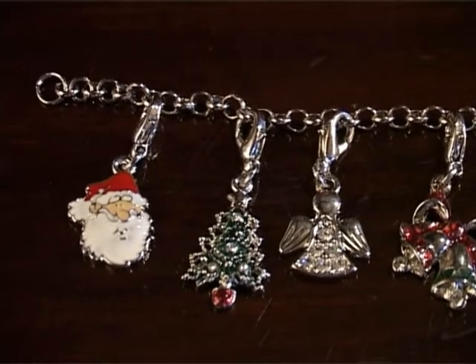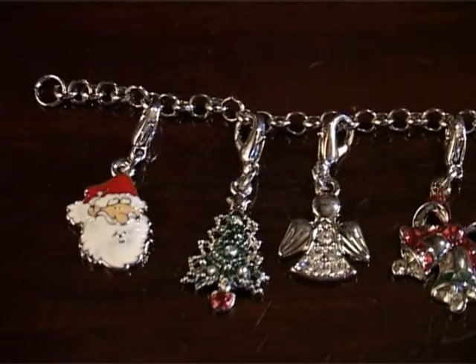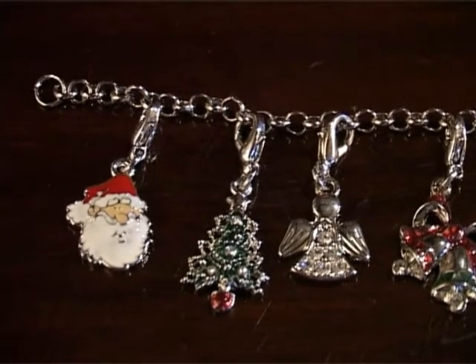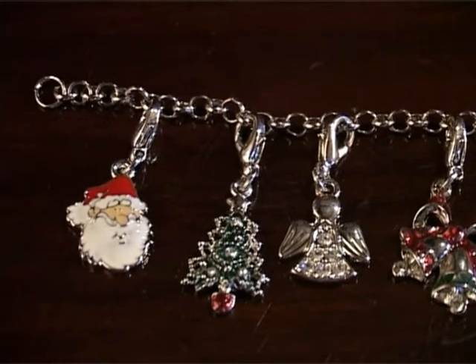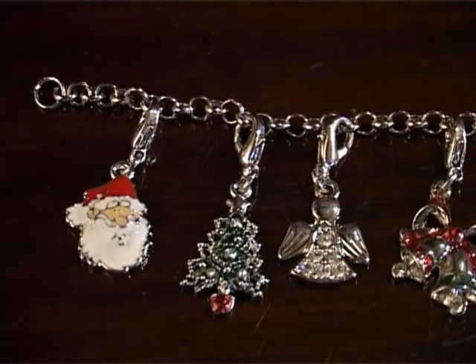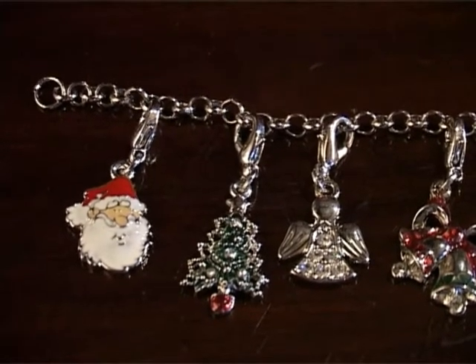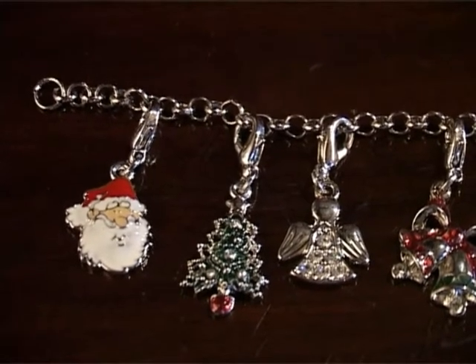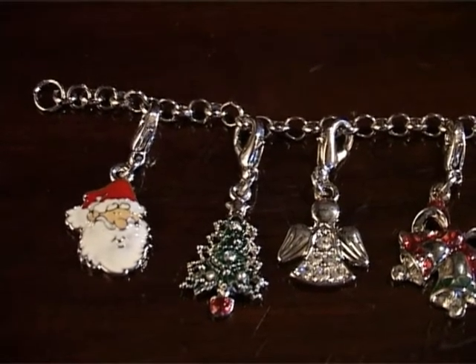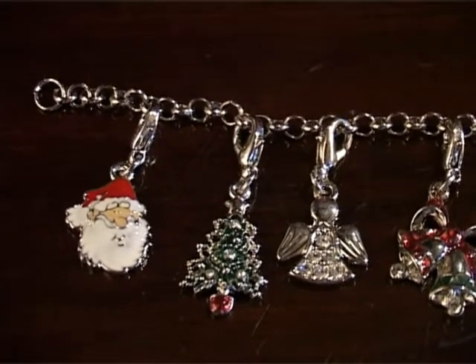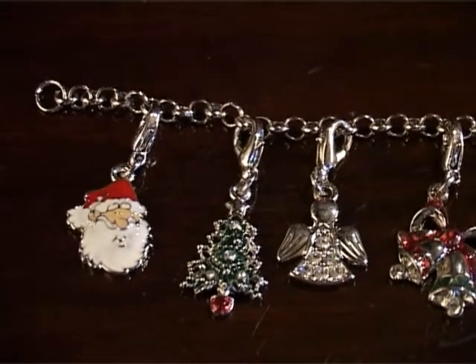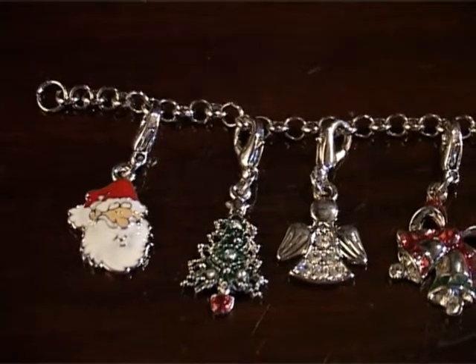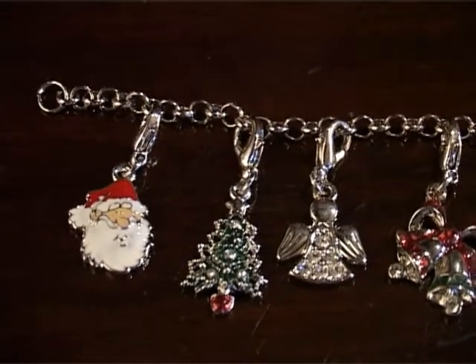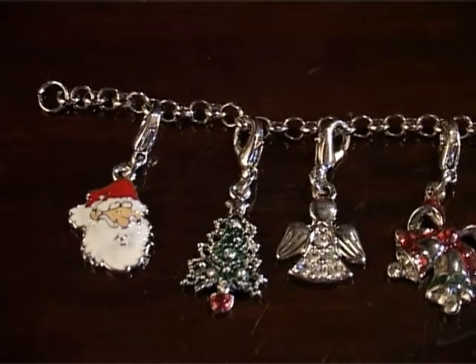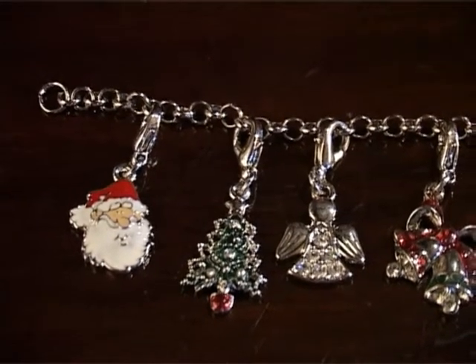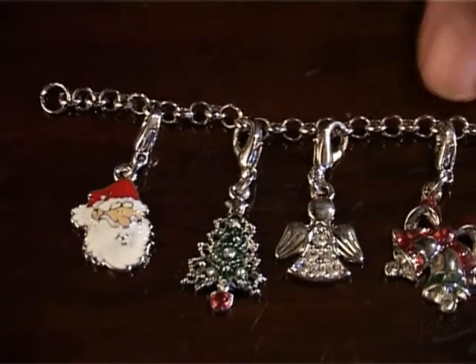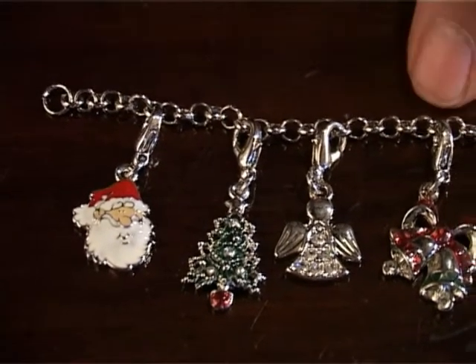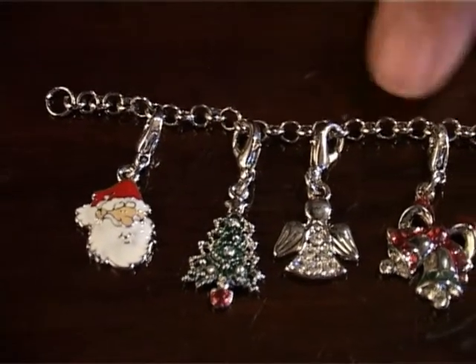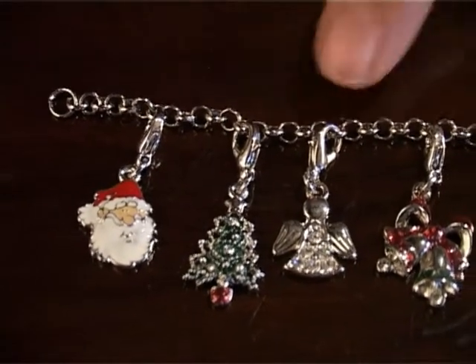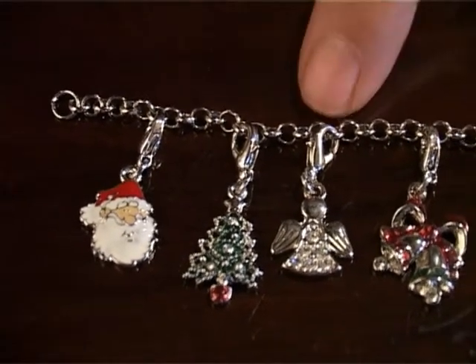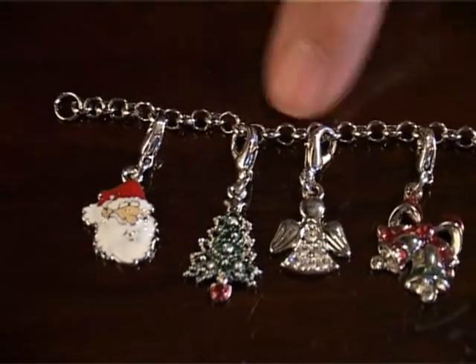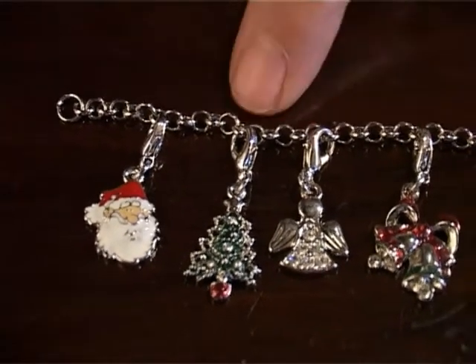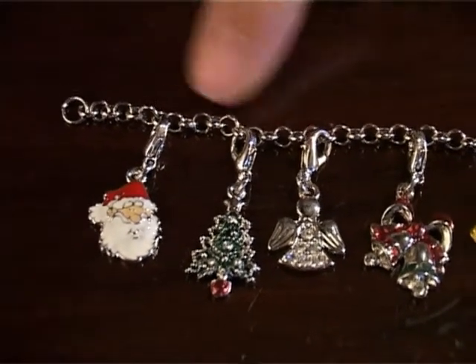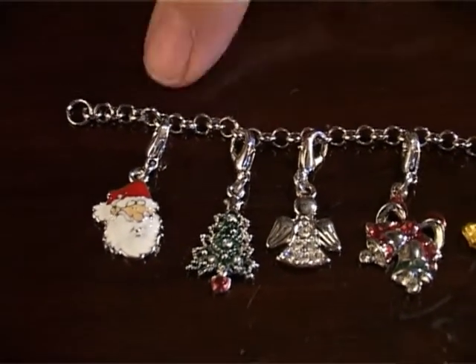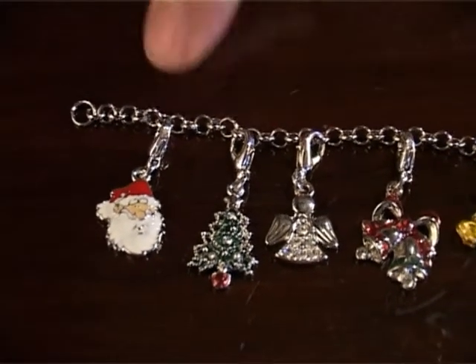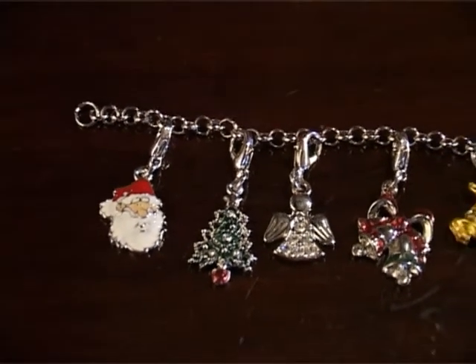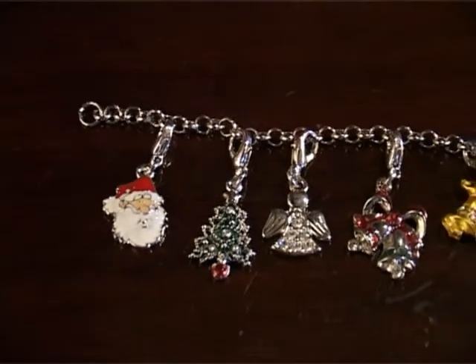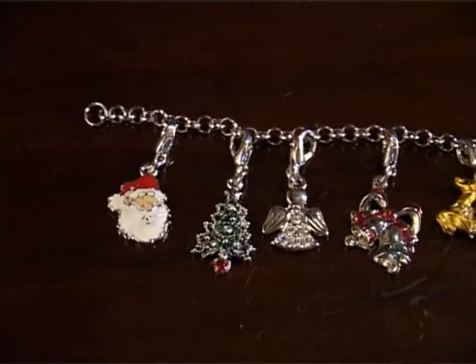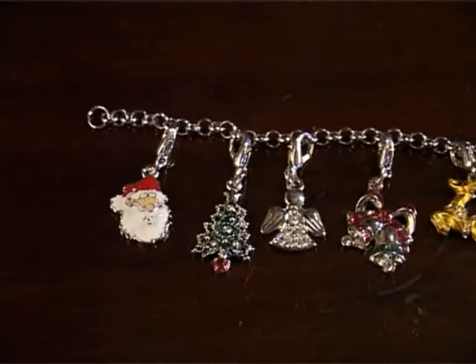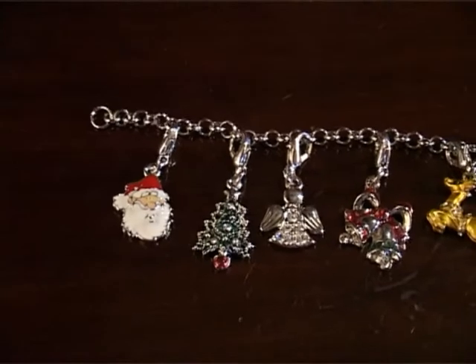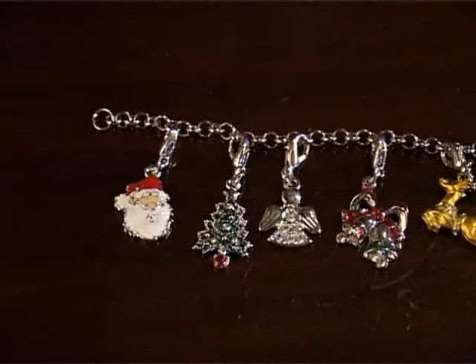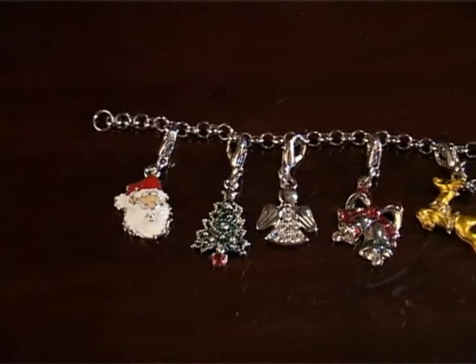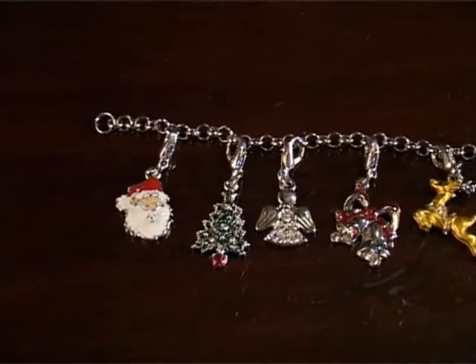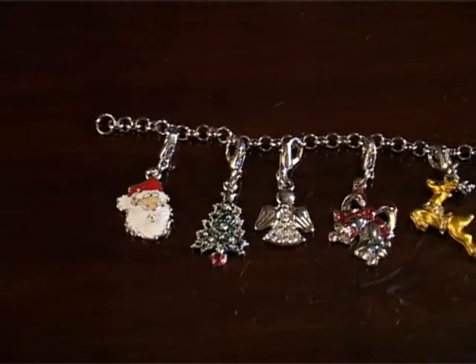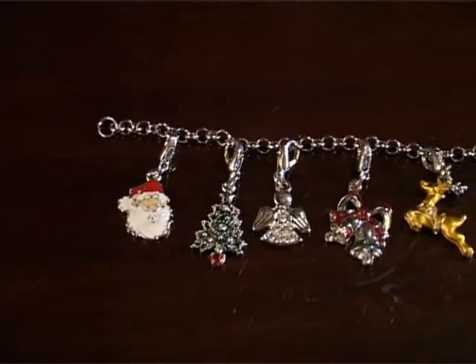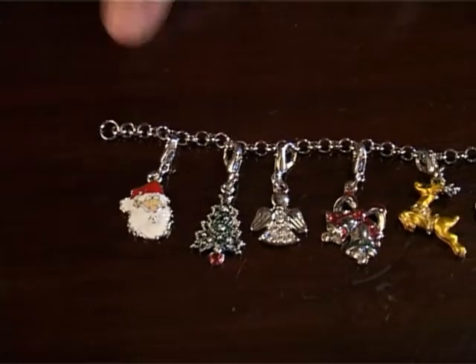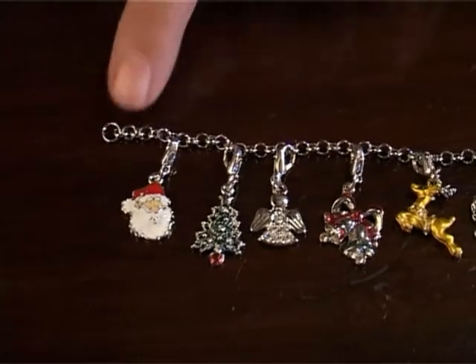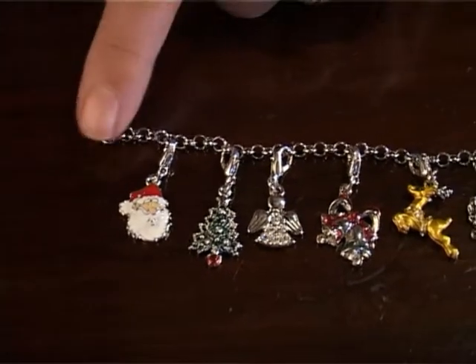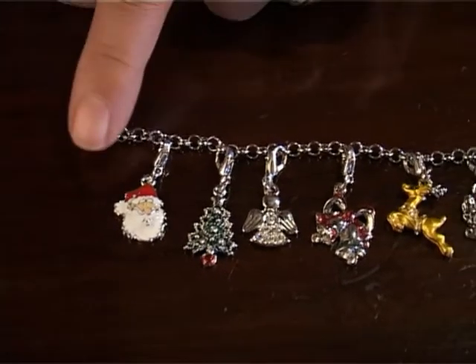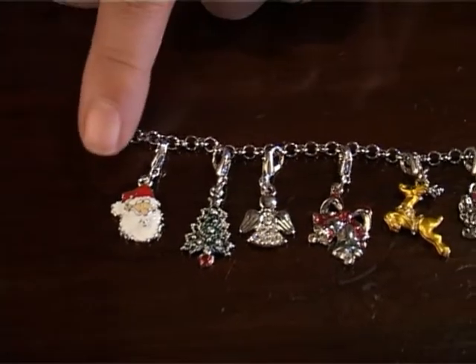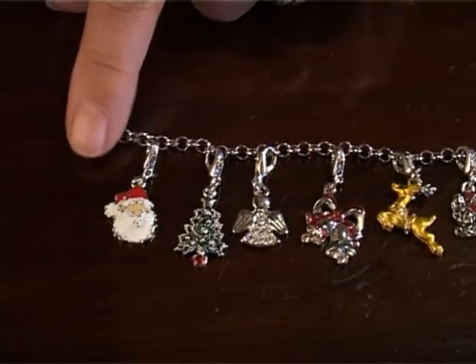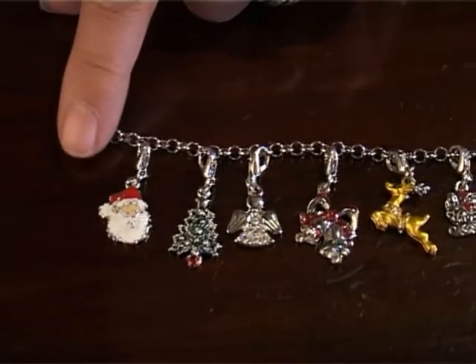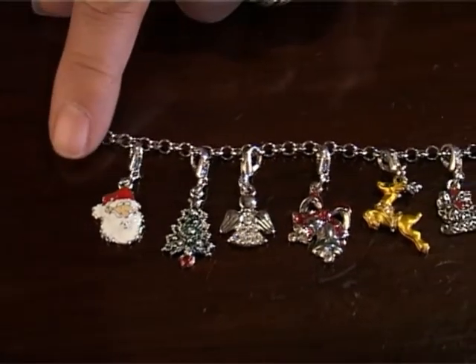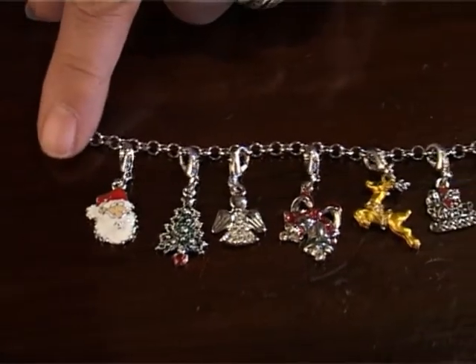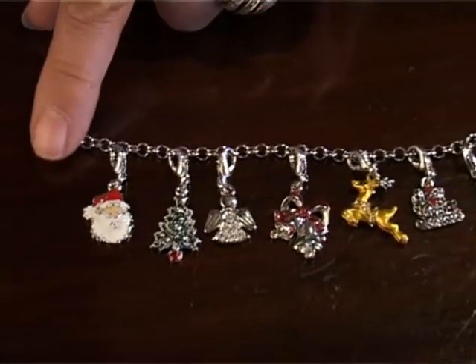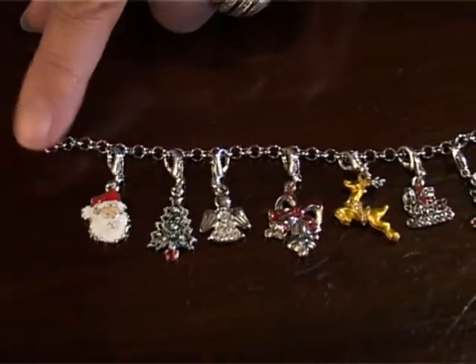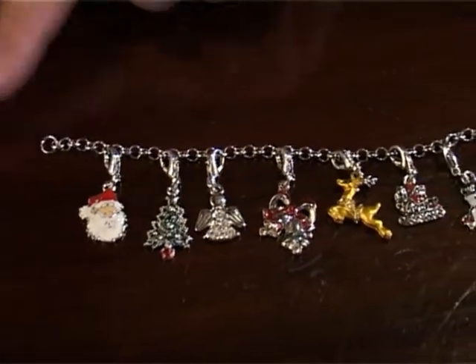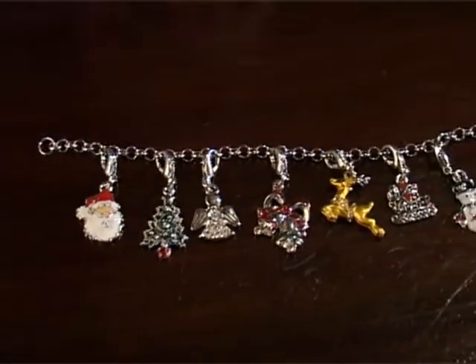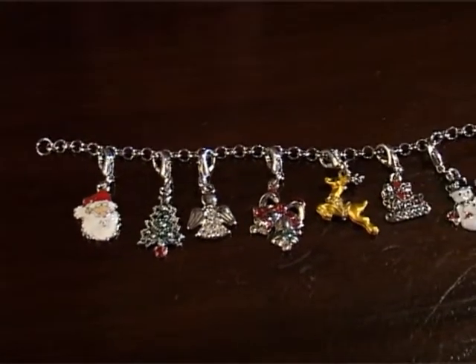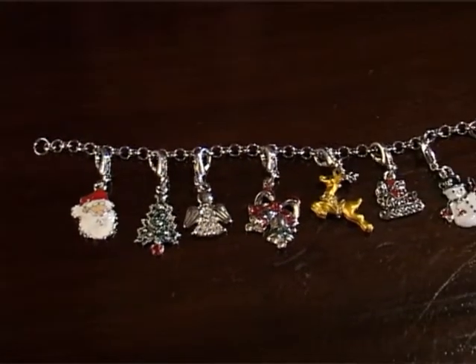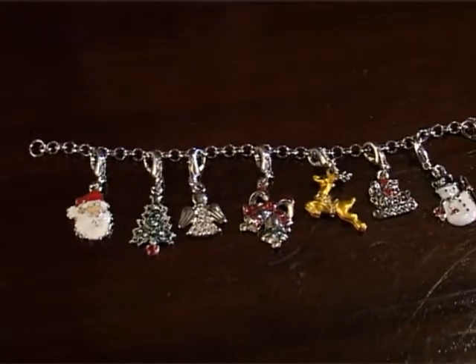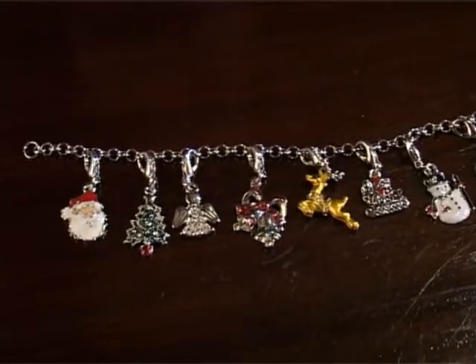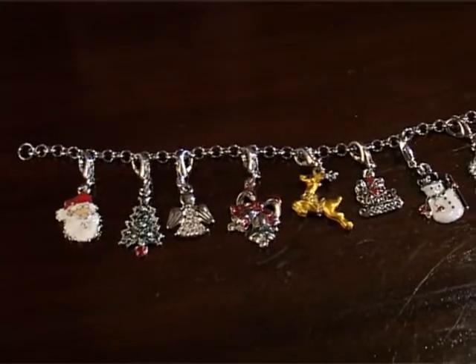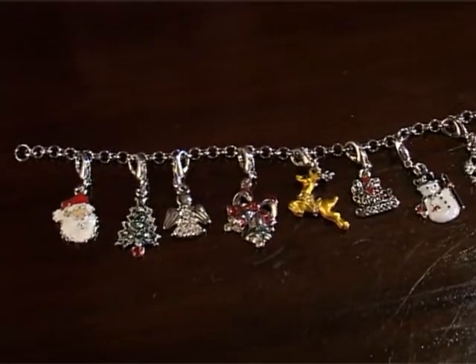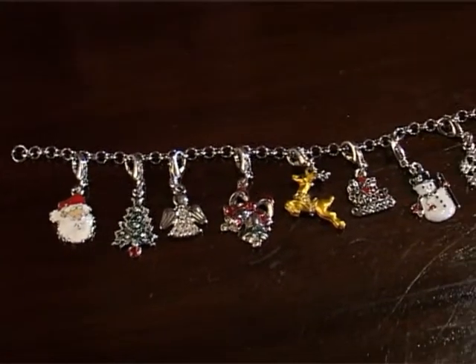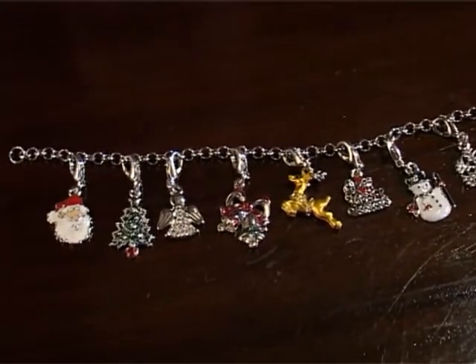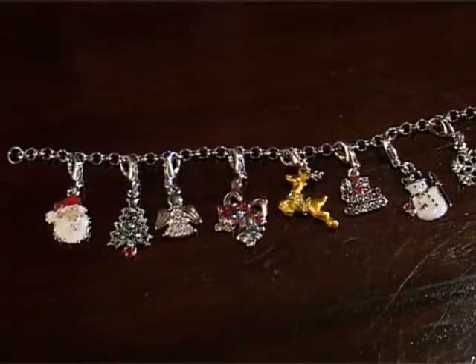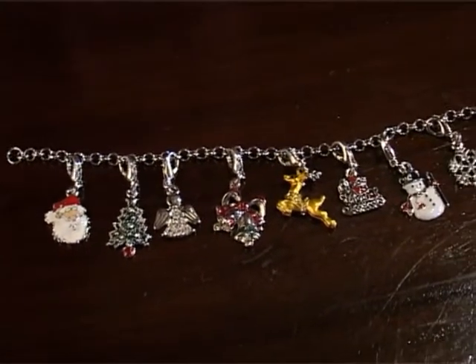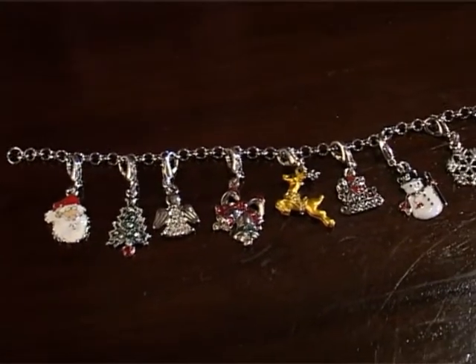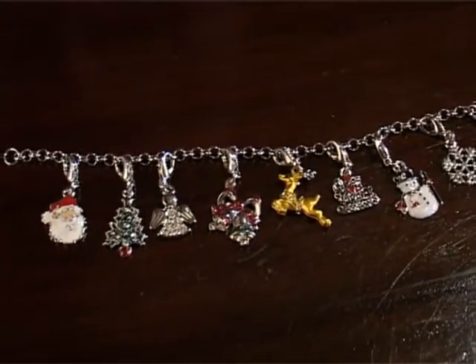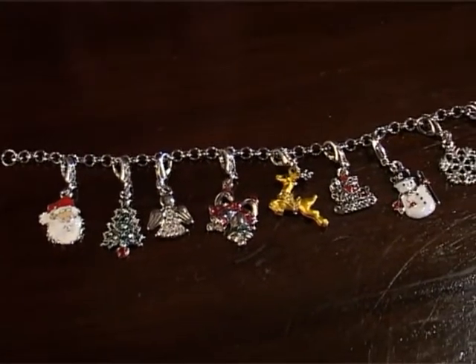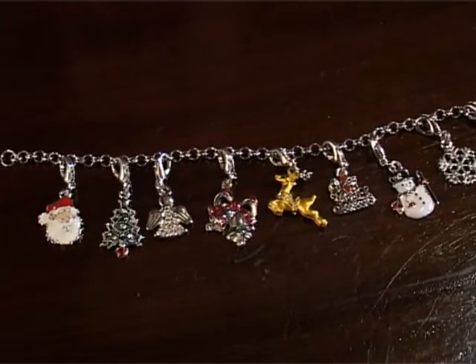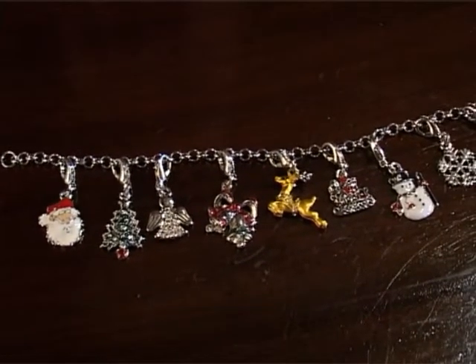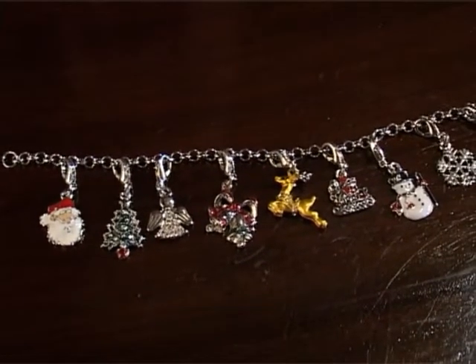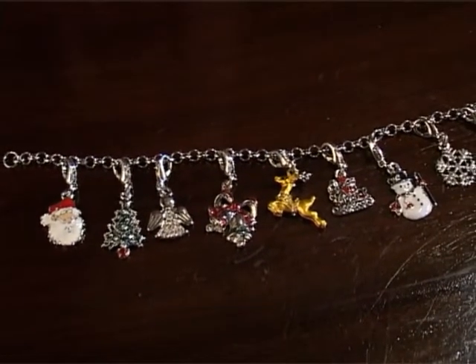One, two, three, four, five, six, seven, eight, nine charms on this stunning little bracelet.